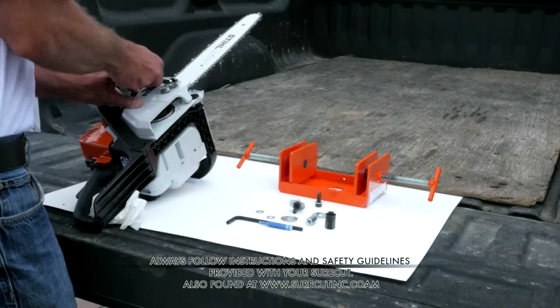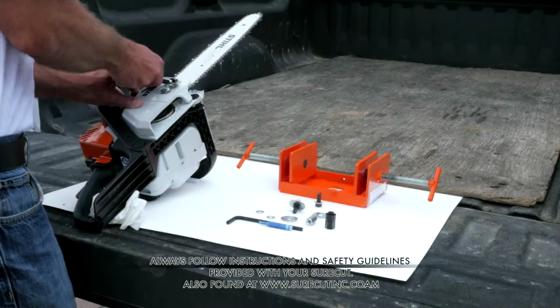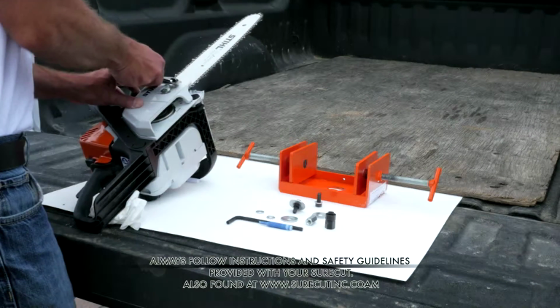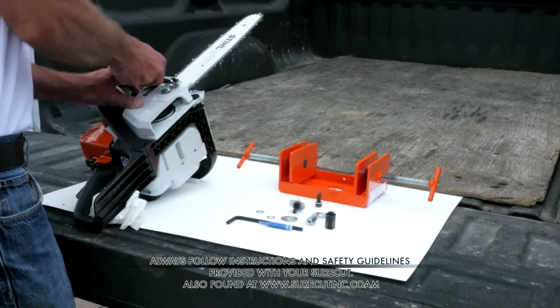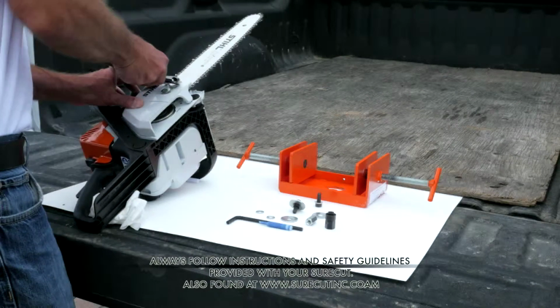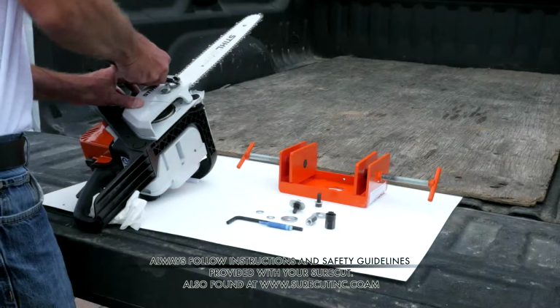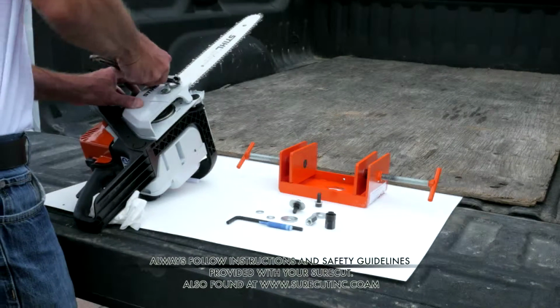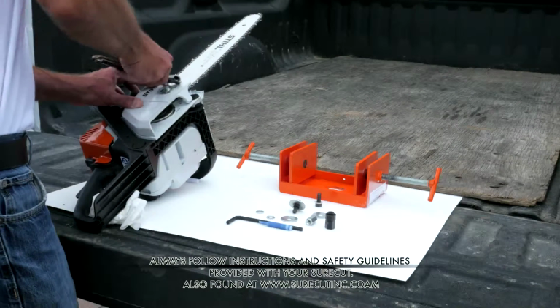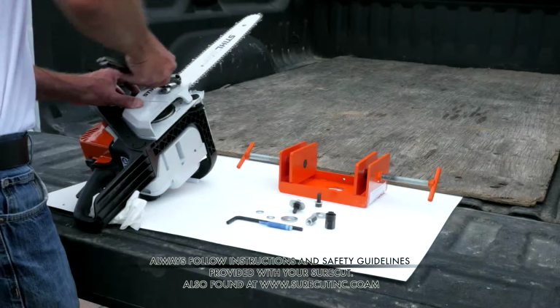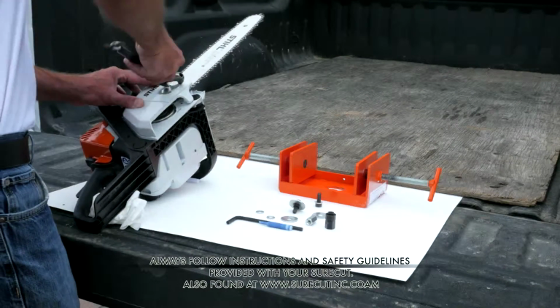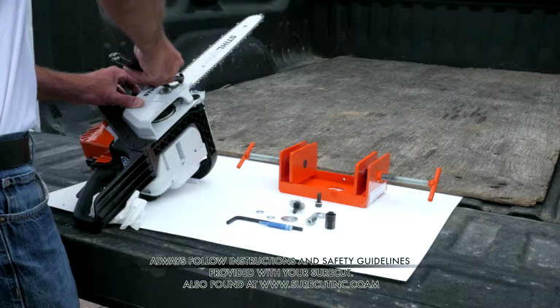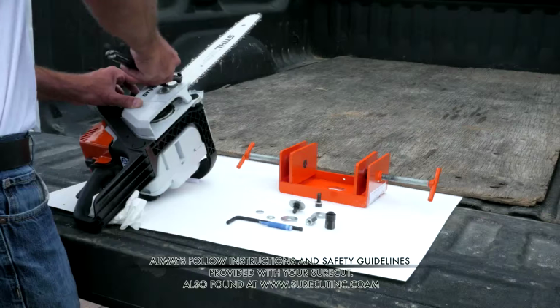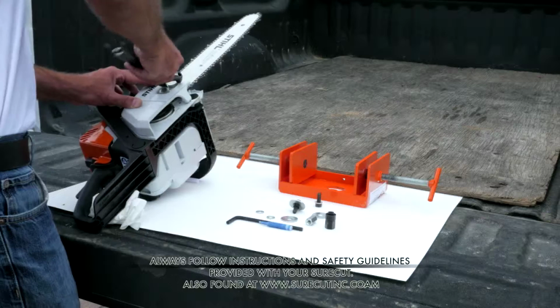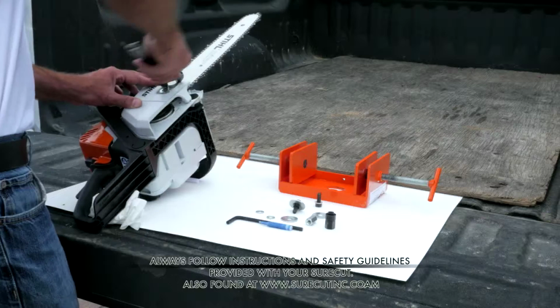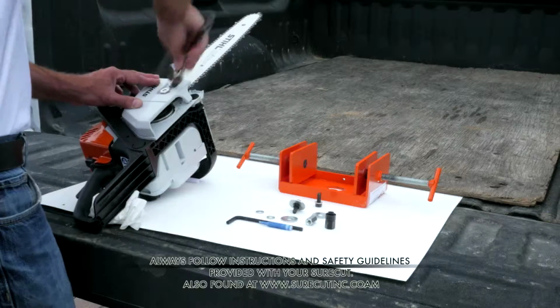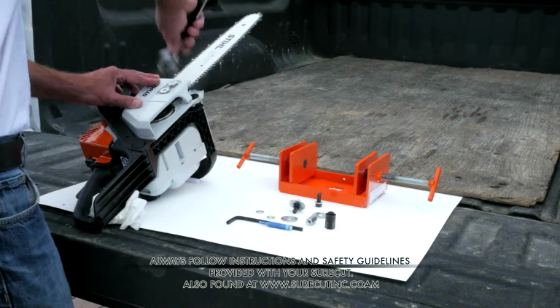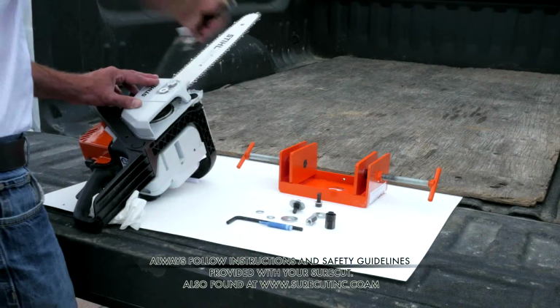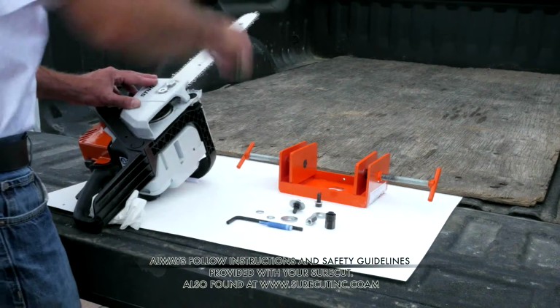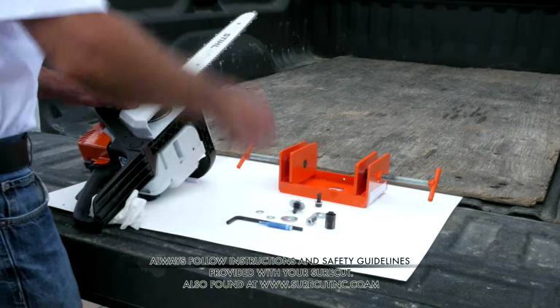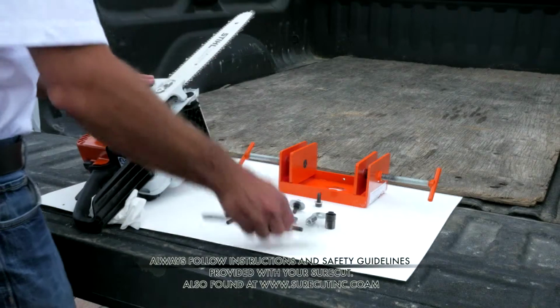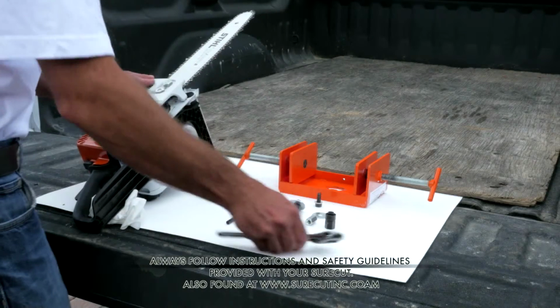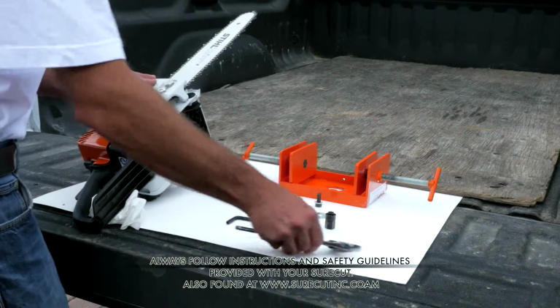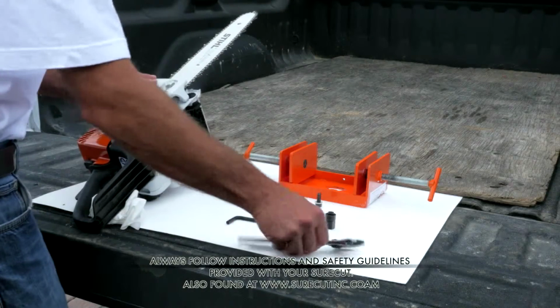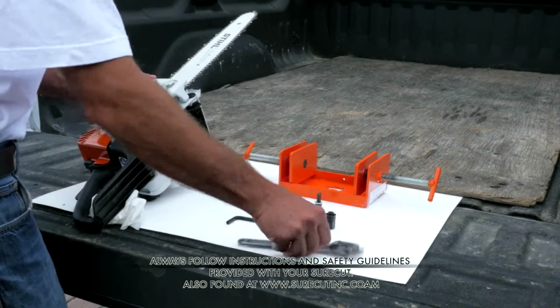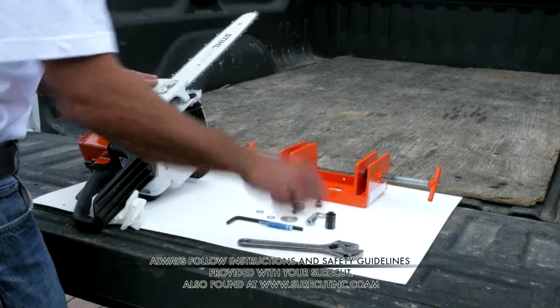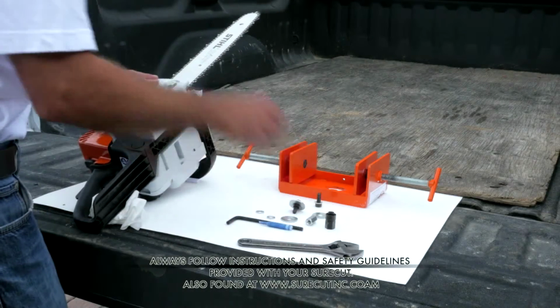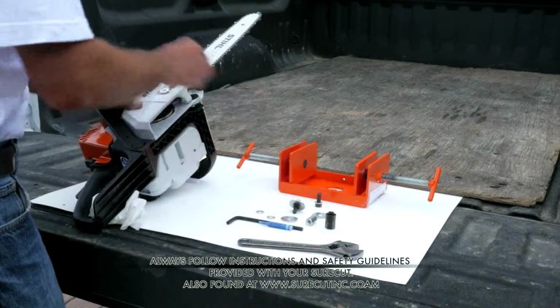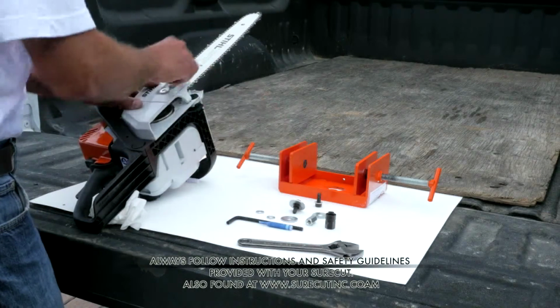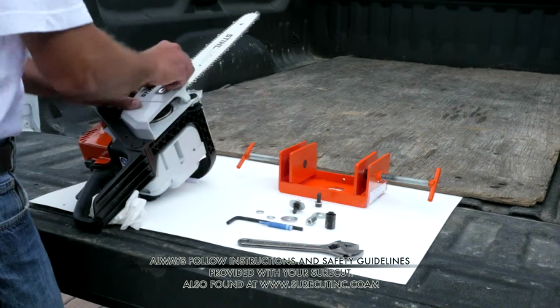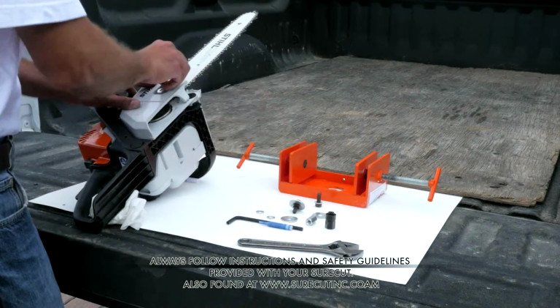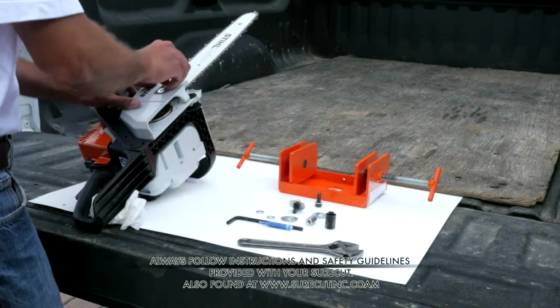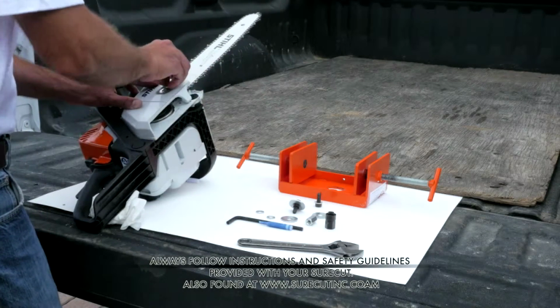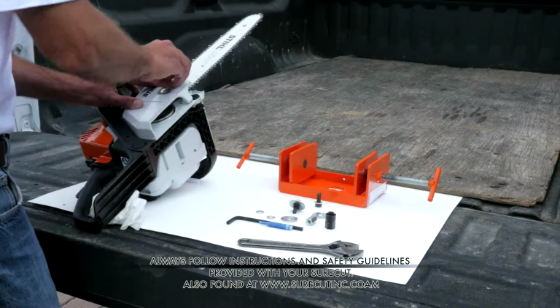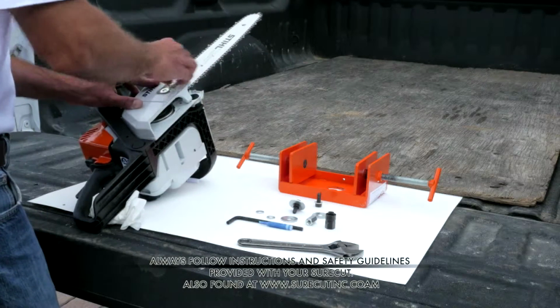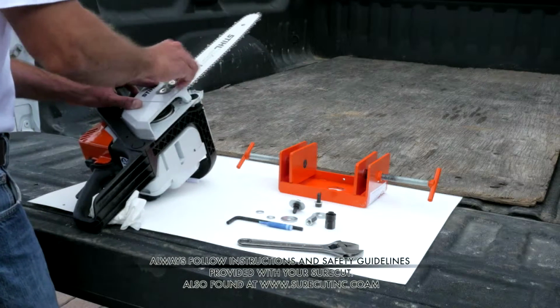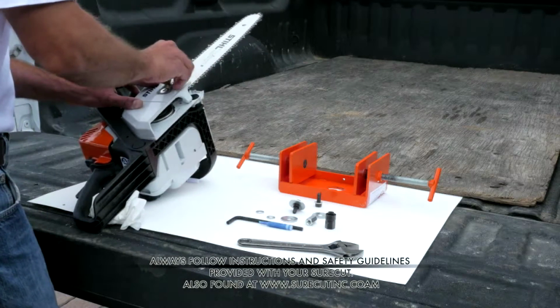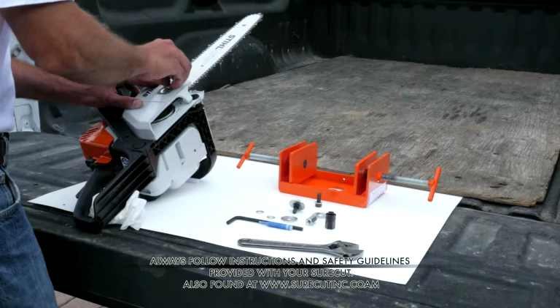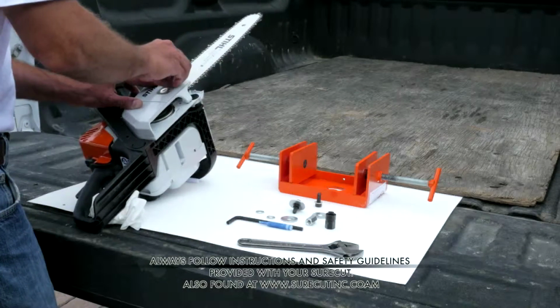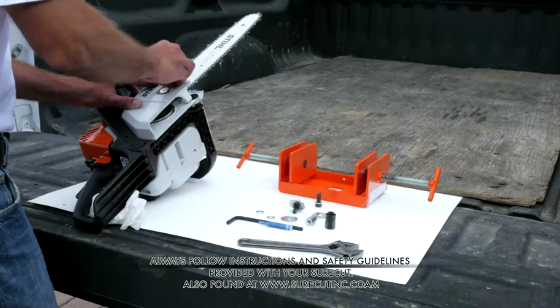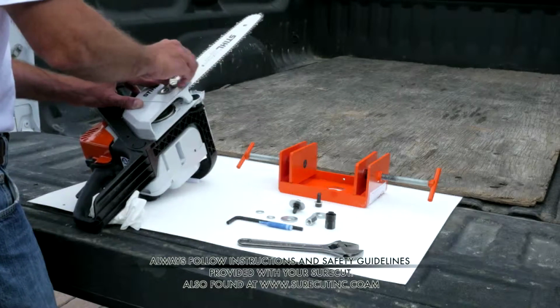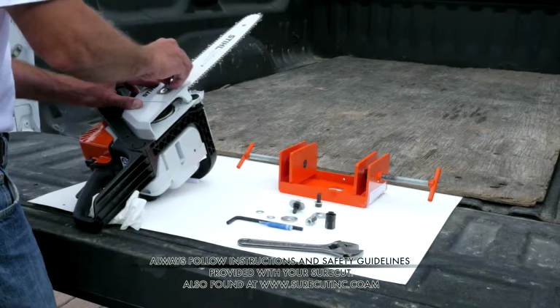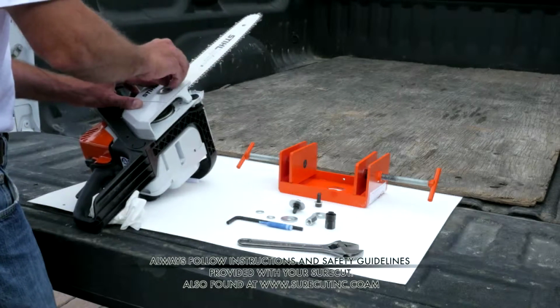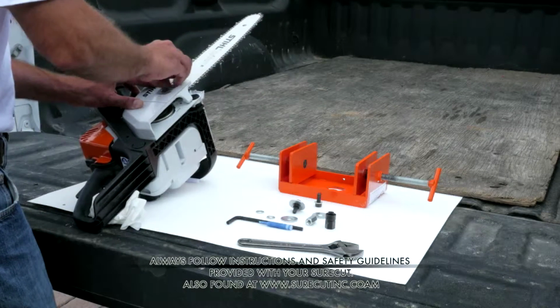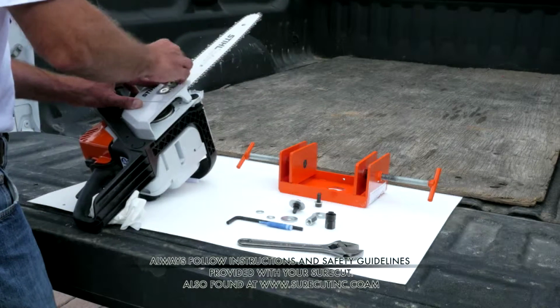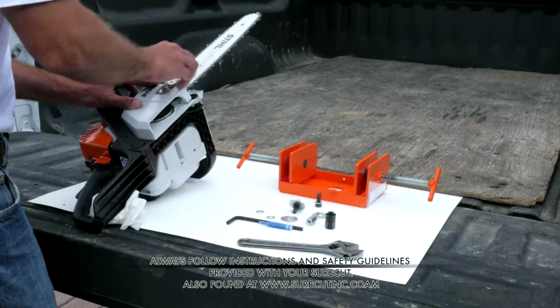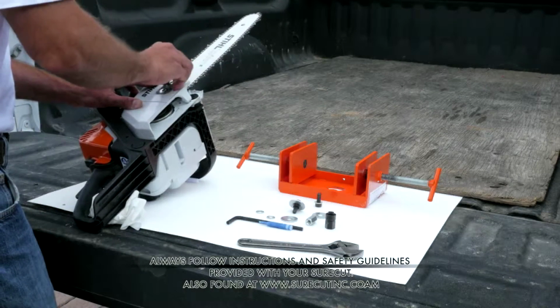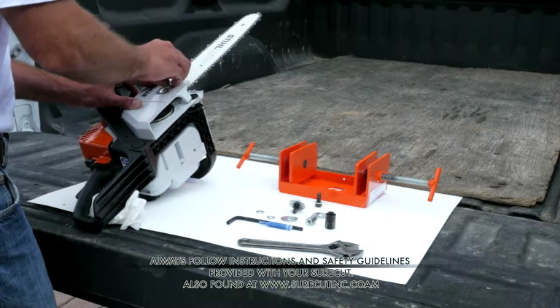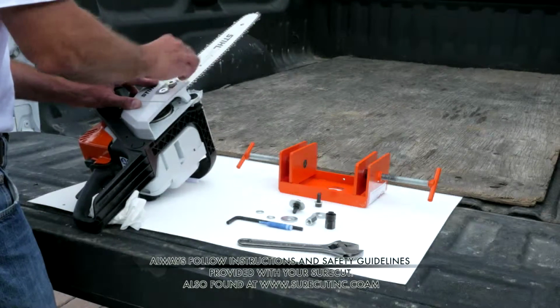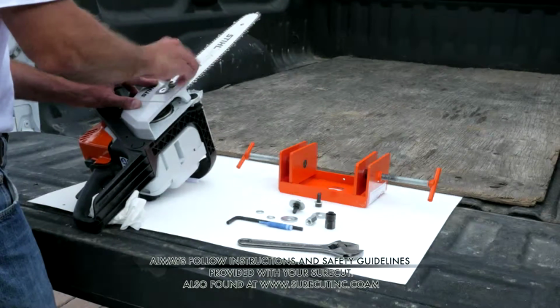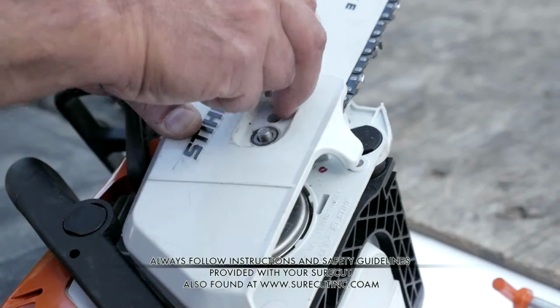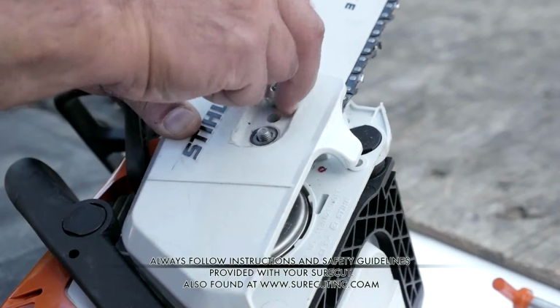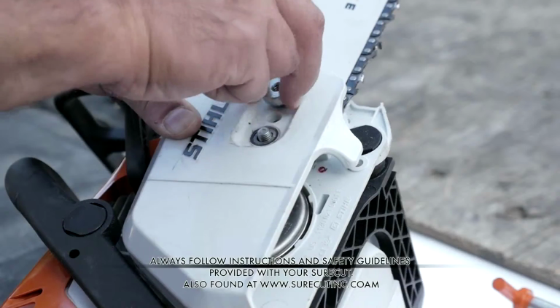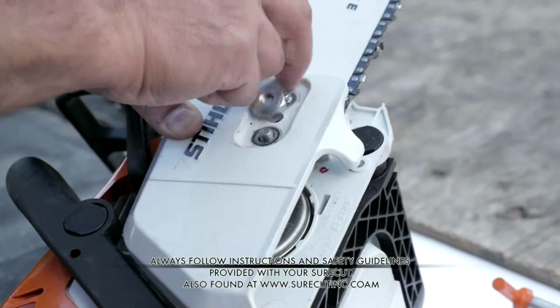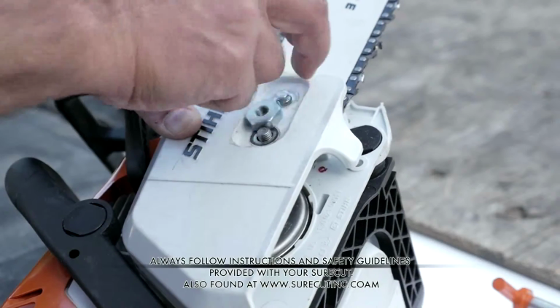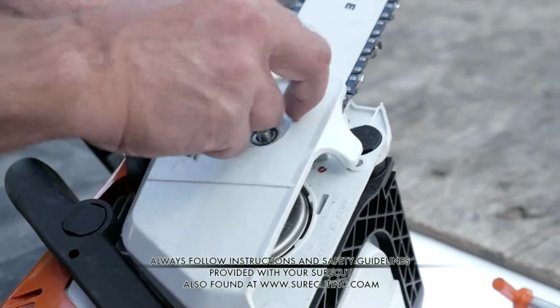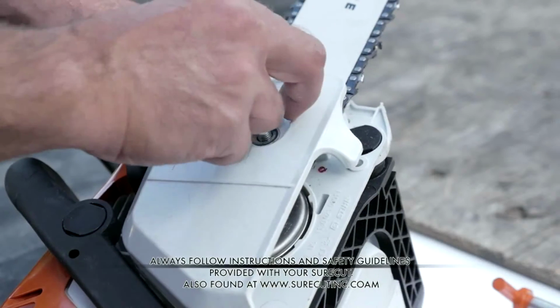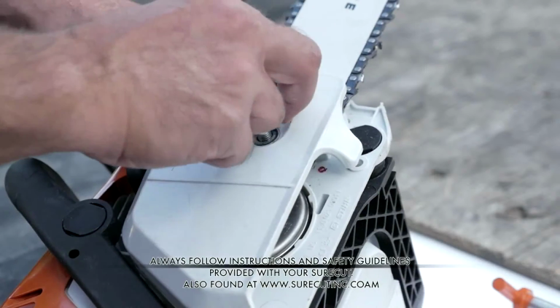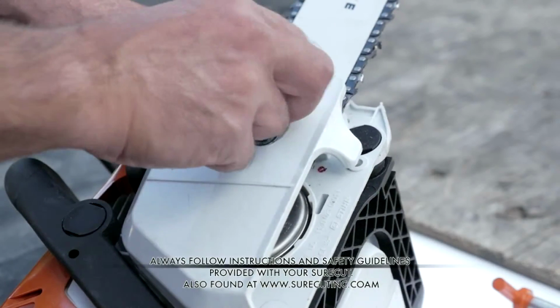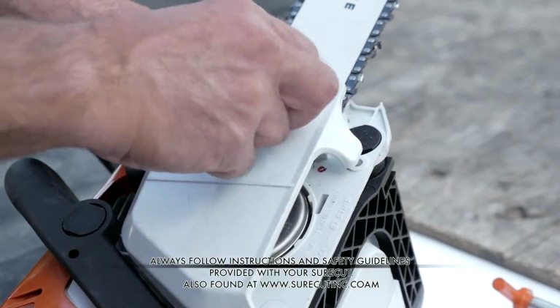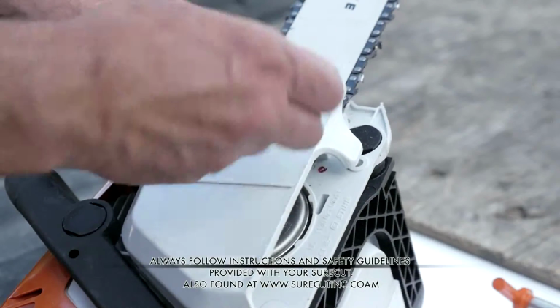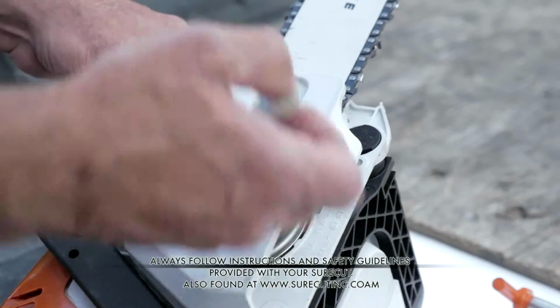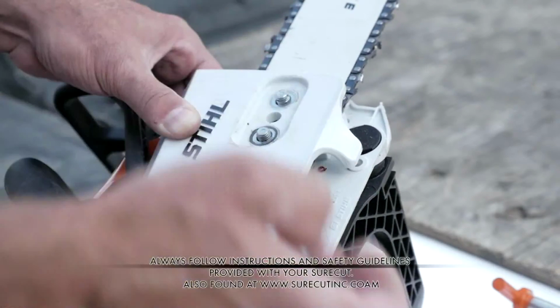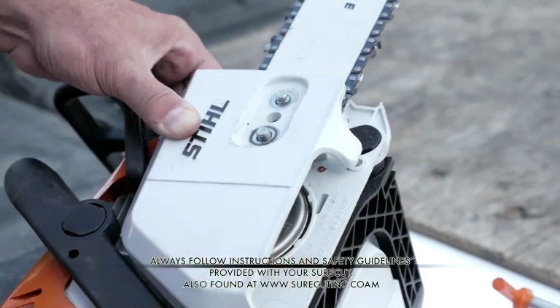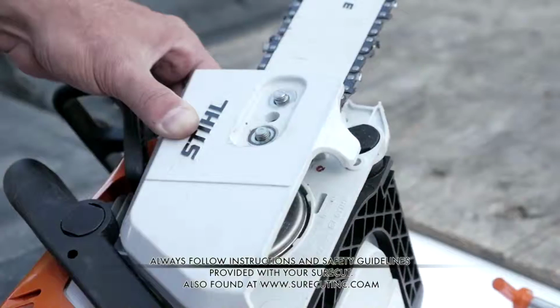Start the SureCut installation by removing the stock chain bar nuts. Make sure to place them aside for future use.